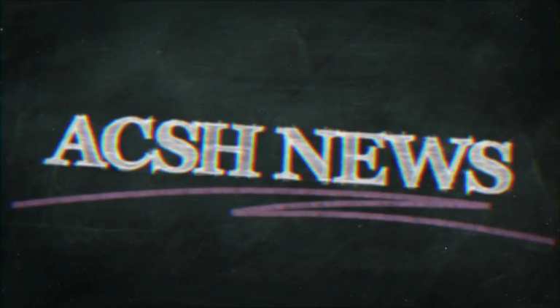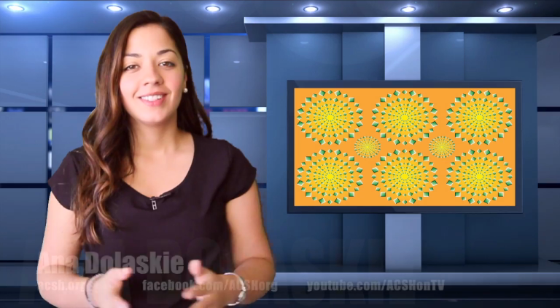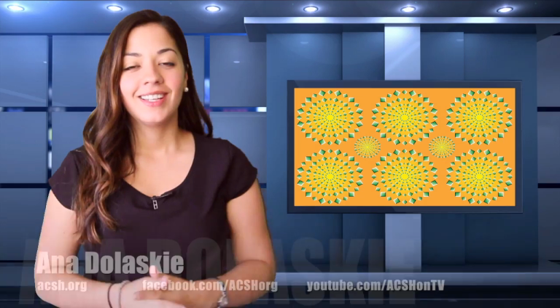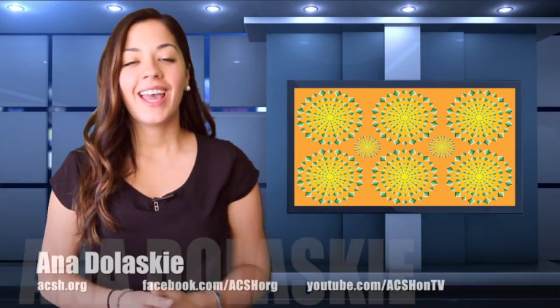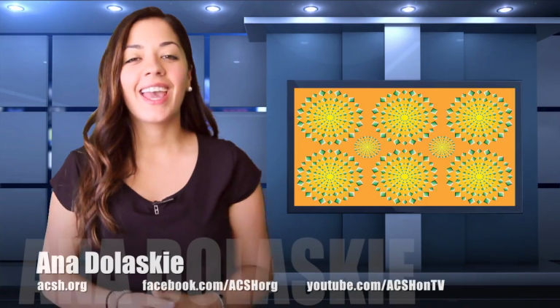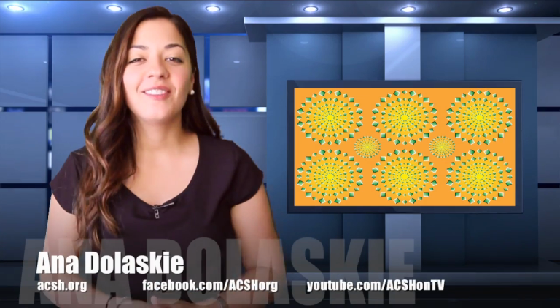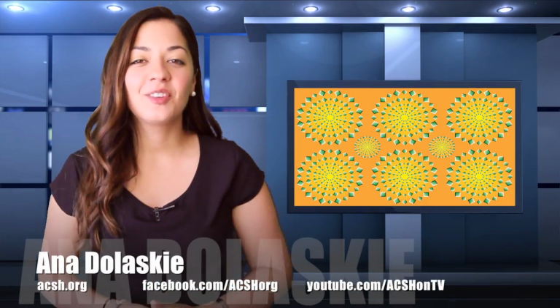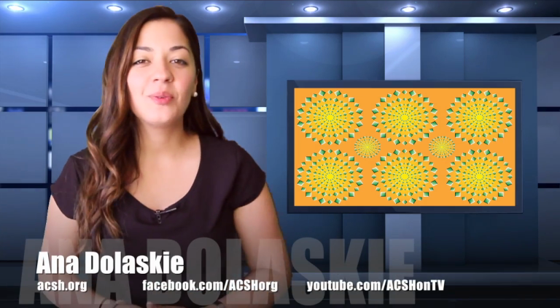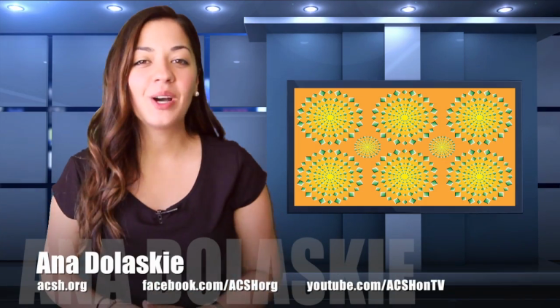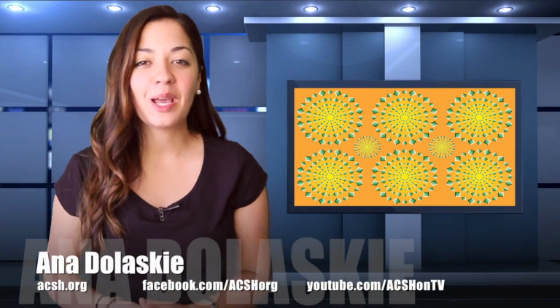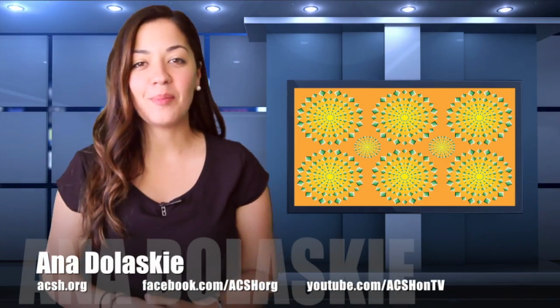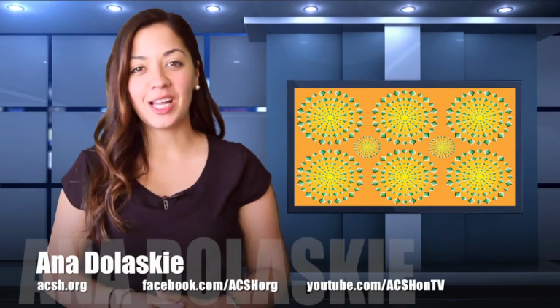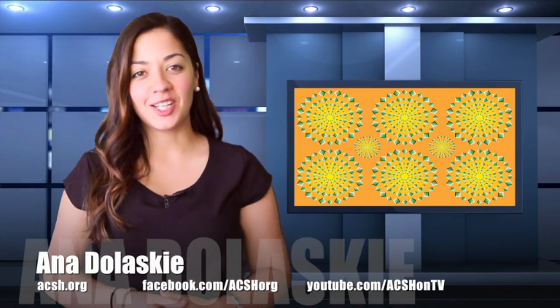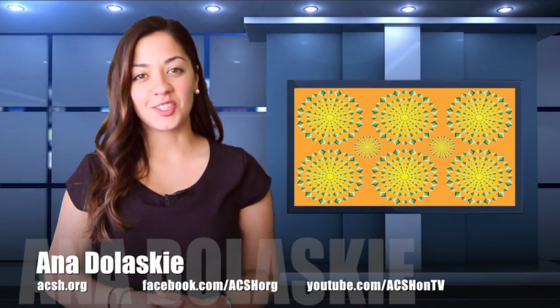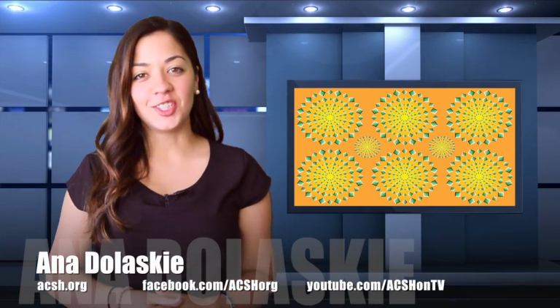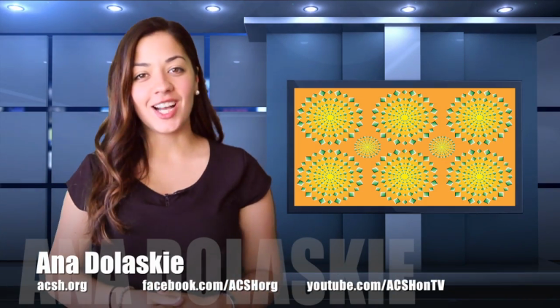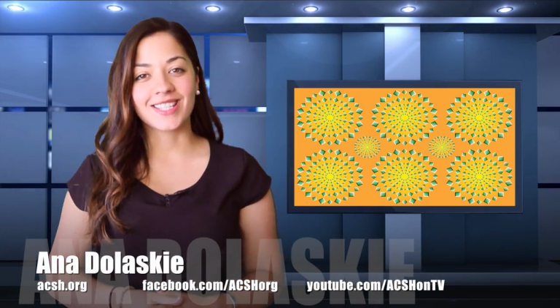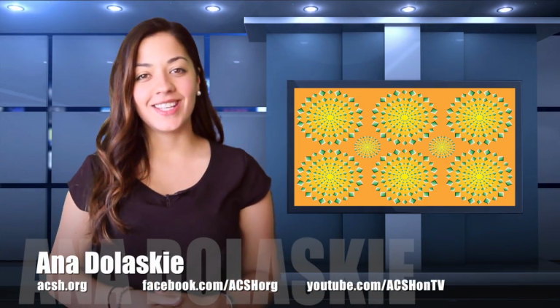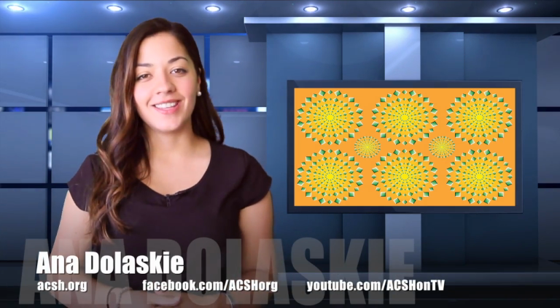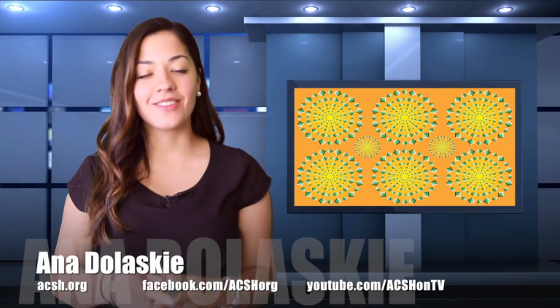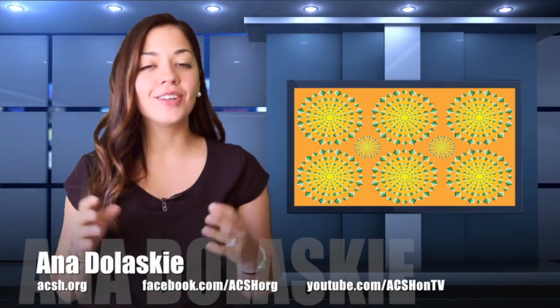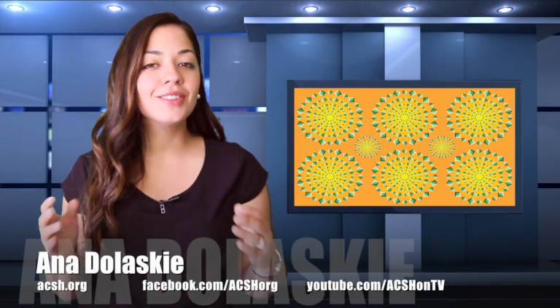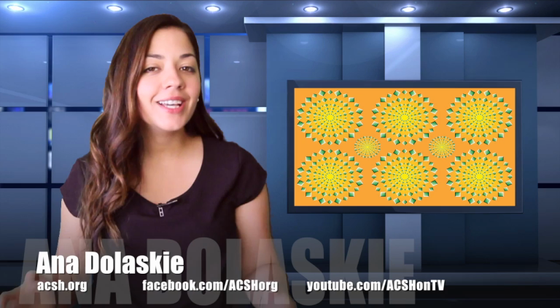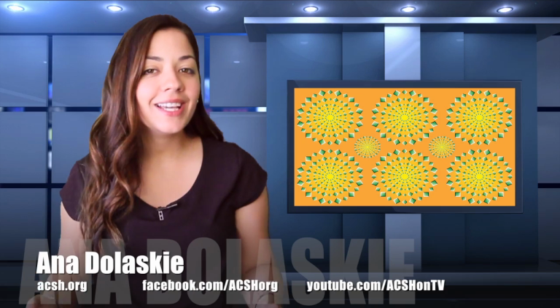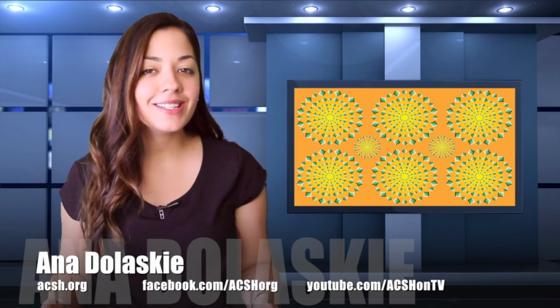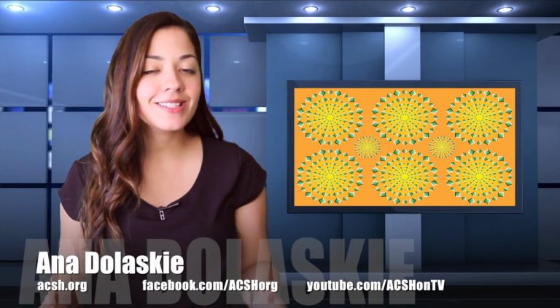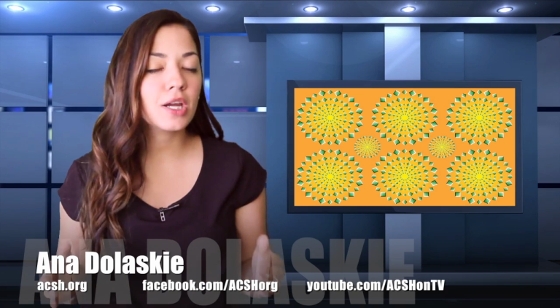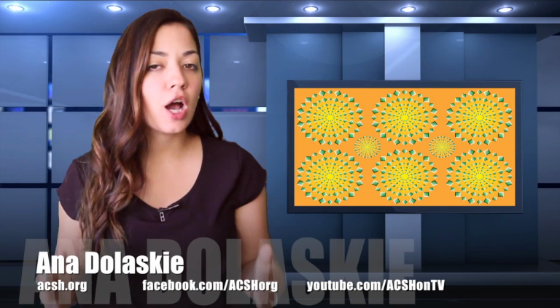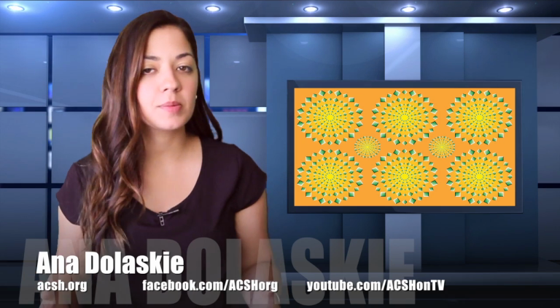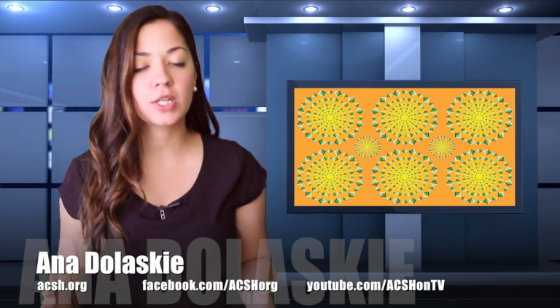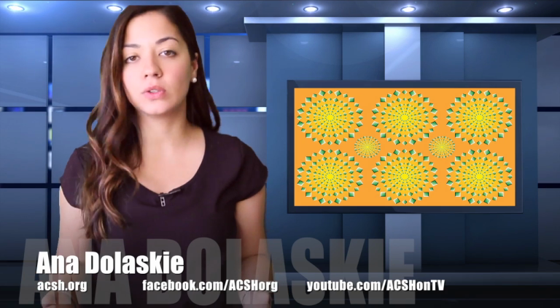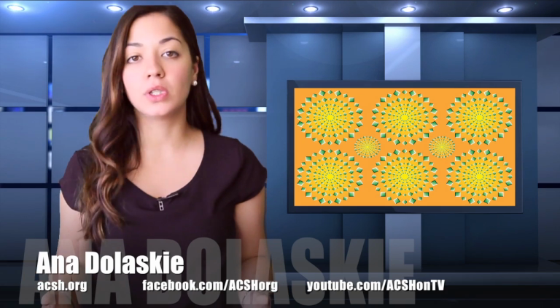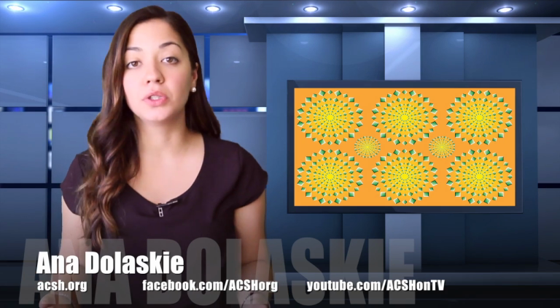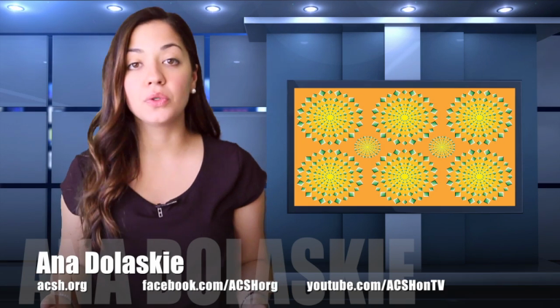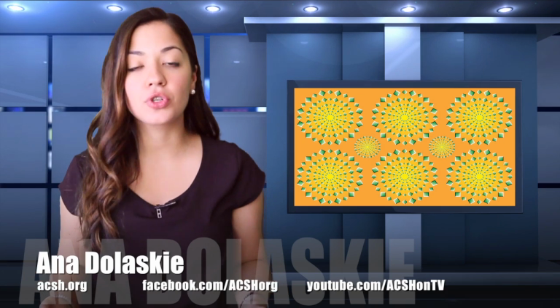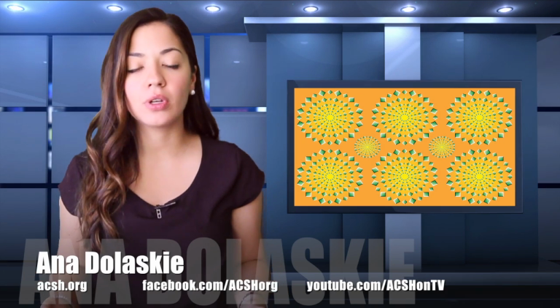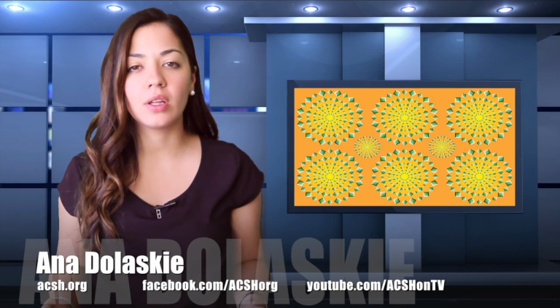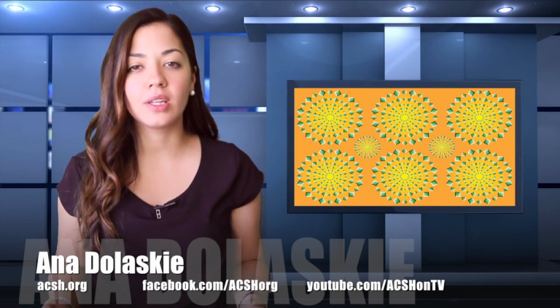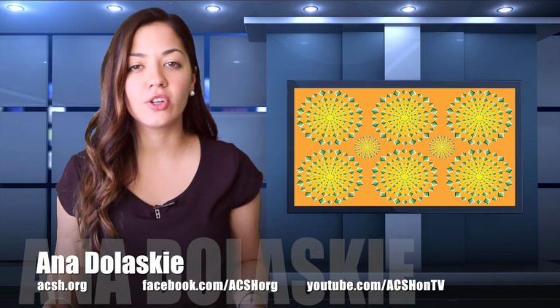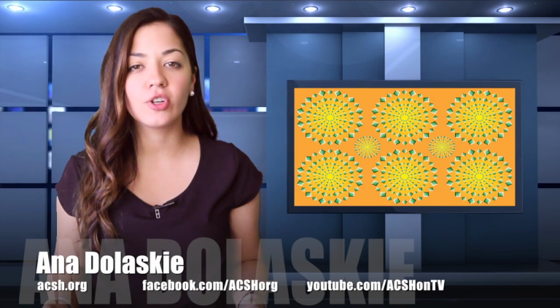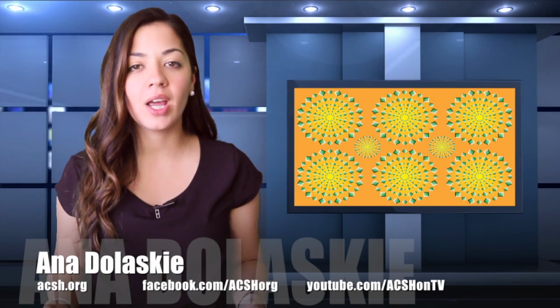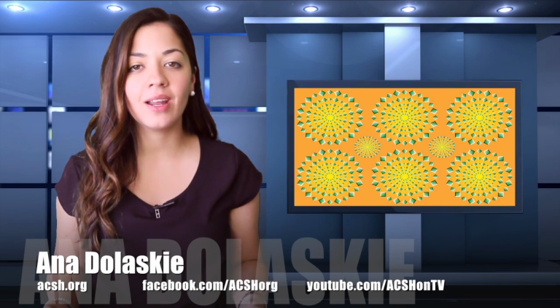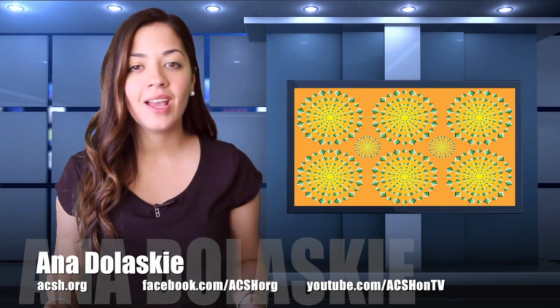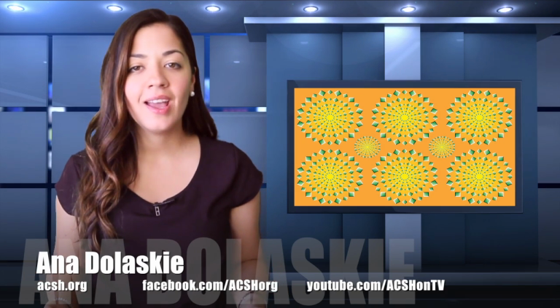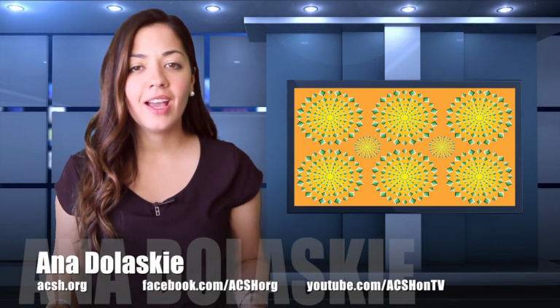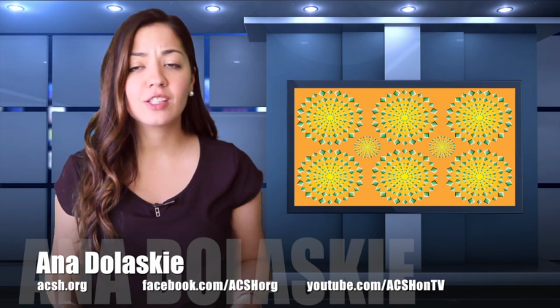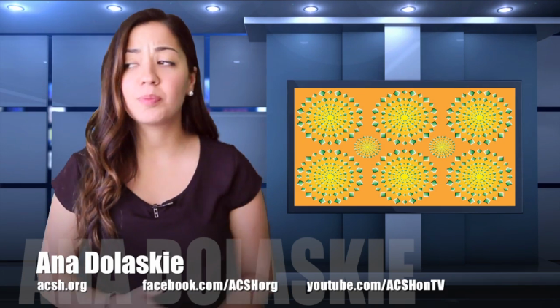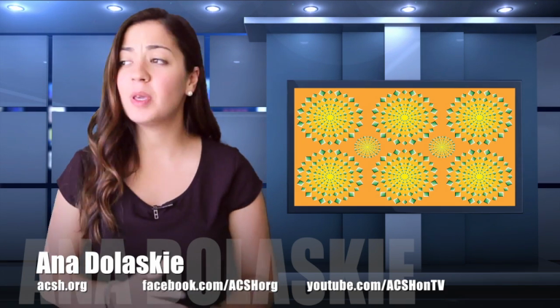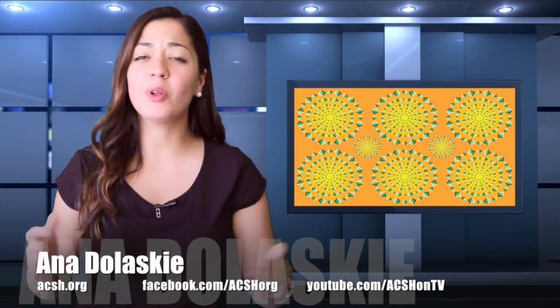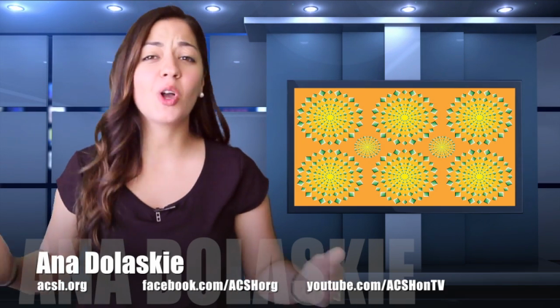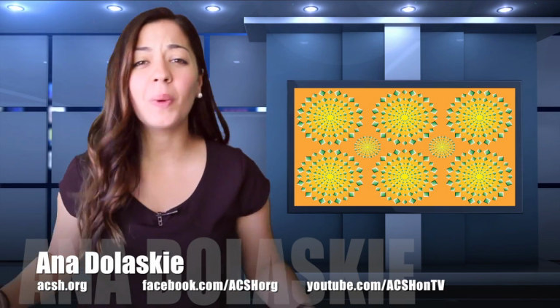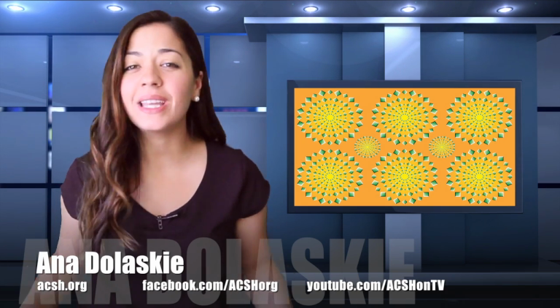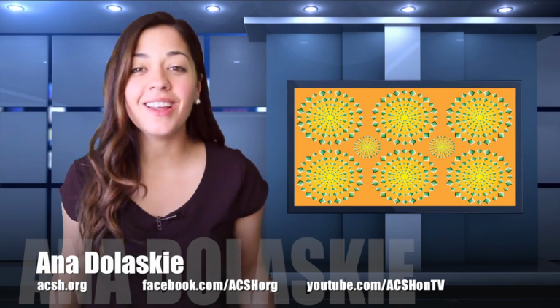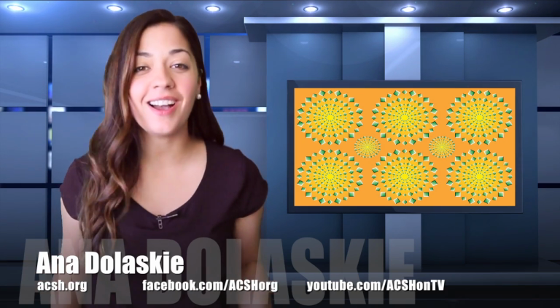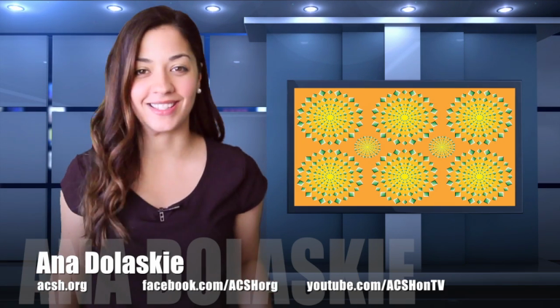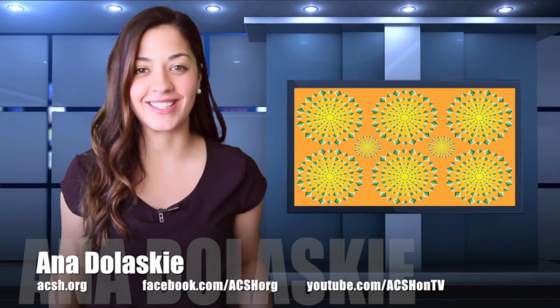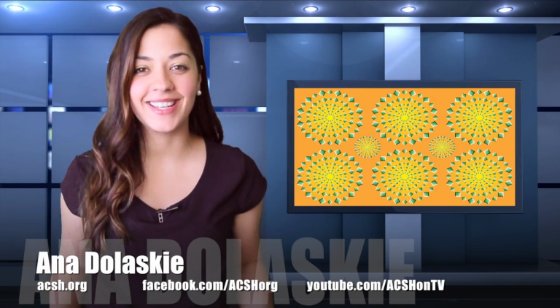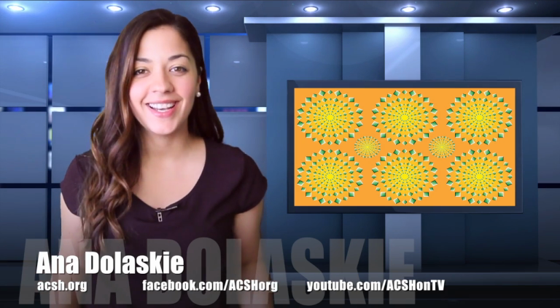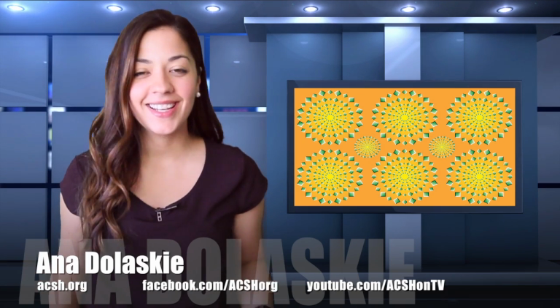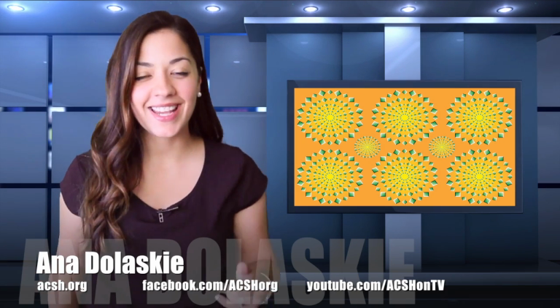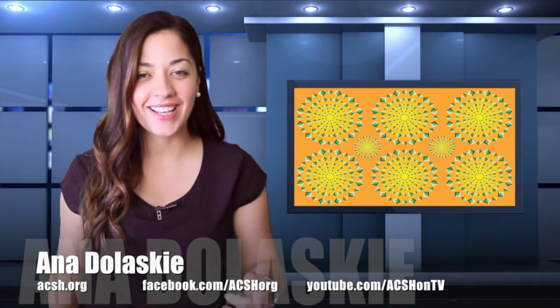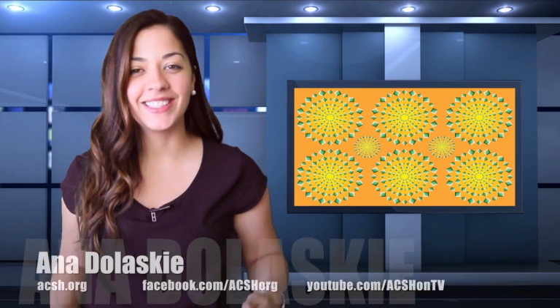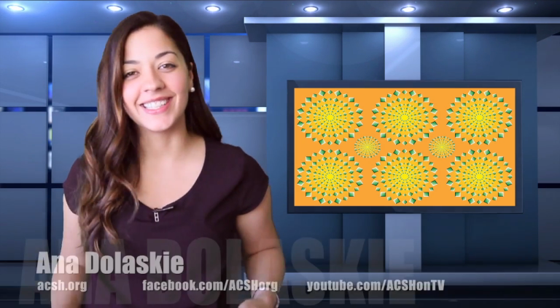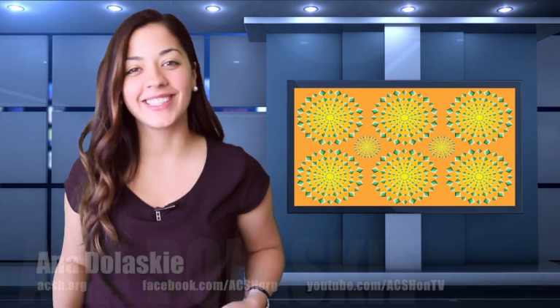Hey everyone, I'm Anna Joloski. The latest optical illusion on the internet has people going nuts. Take a look.